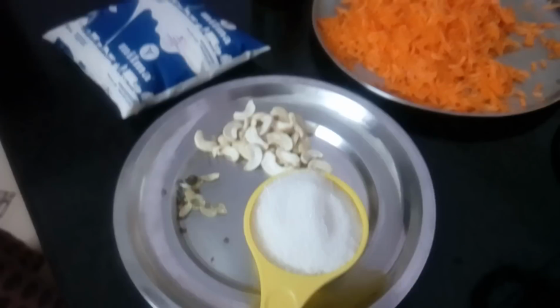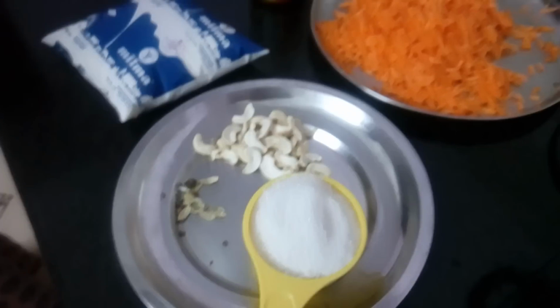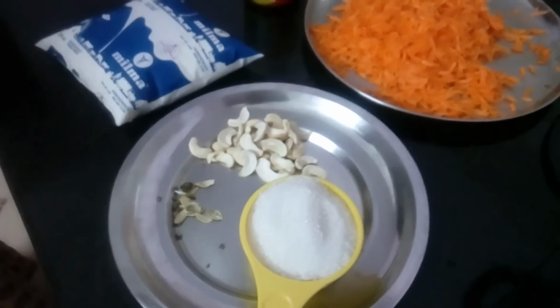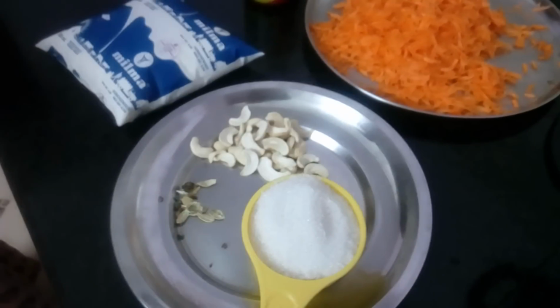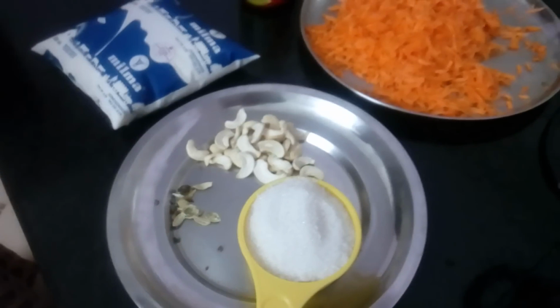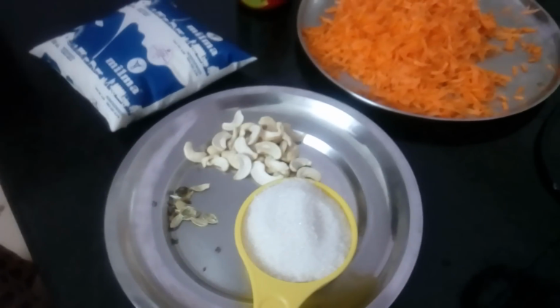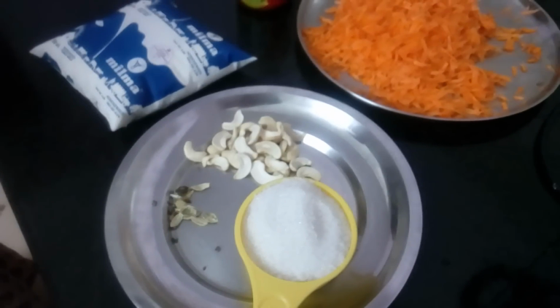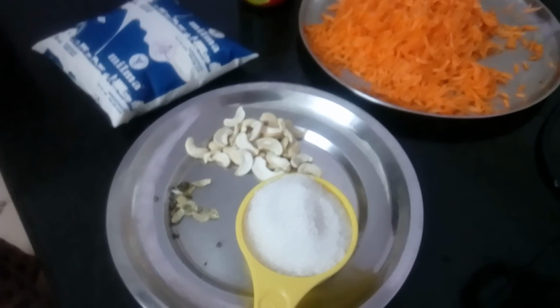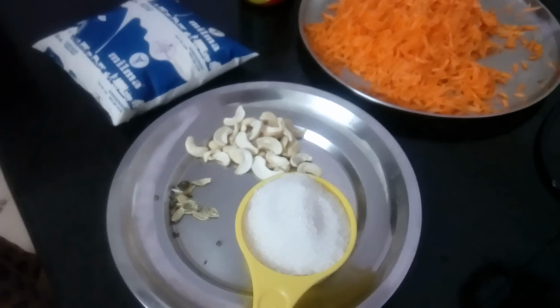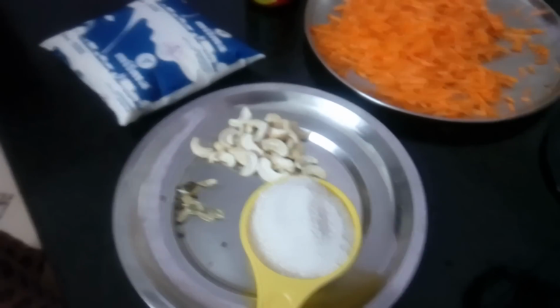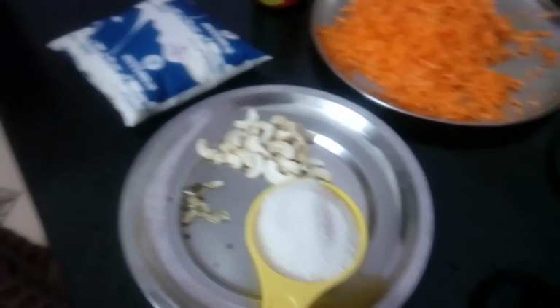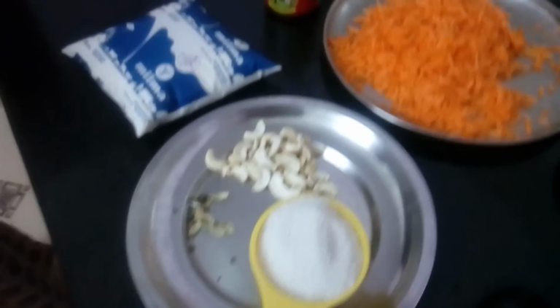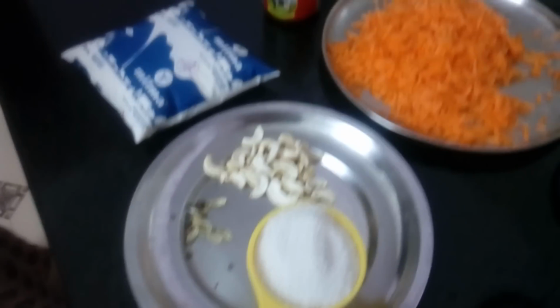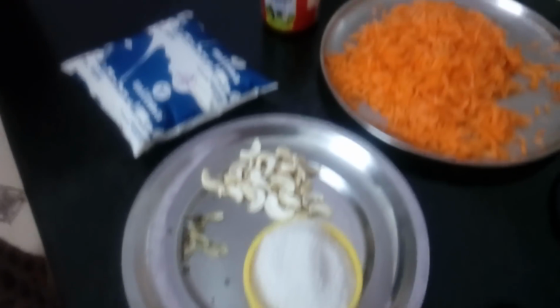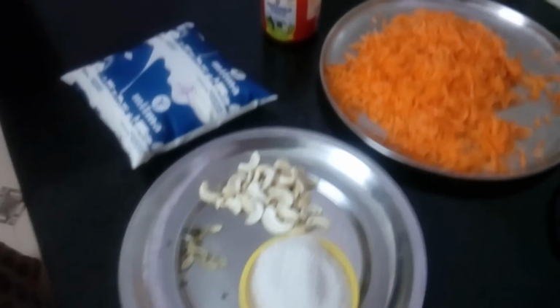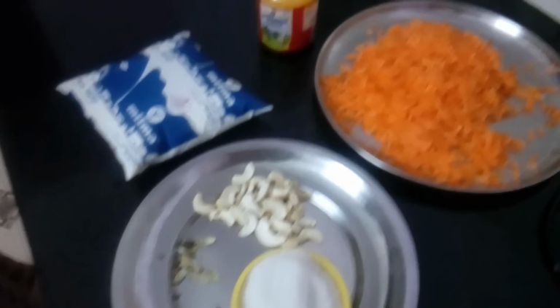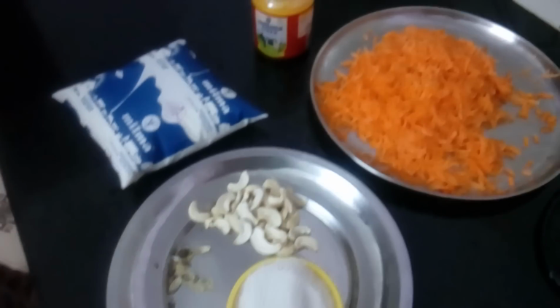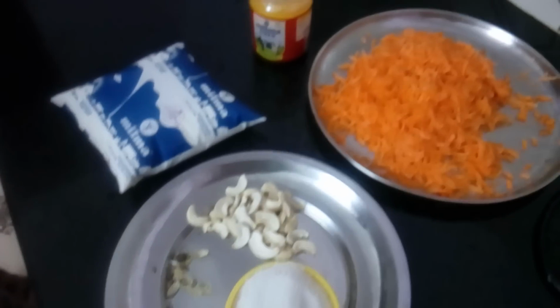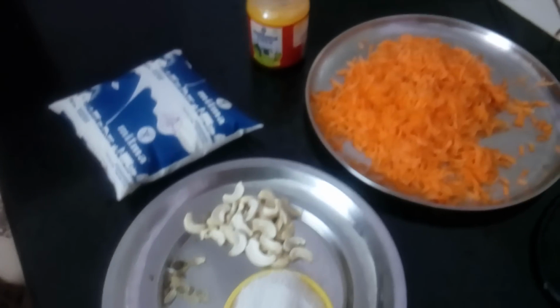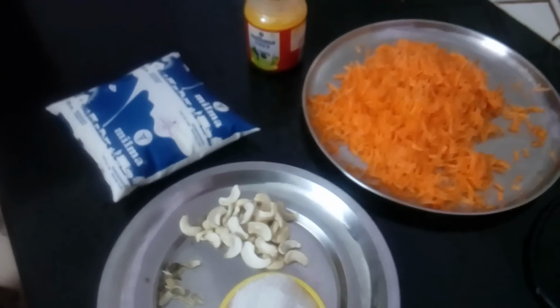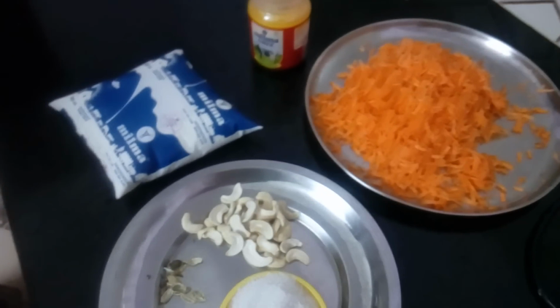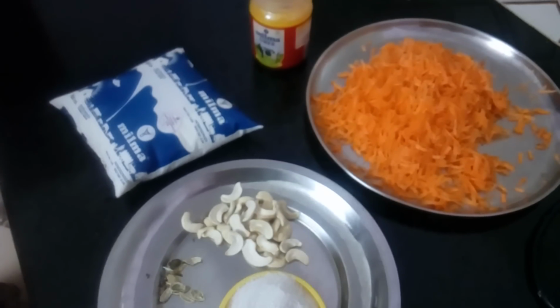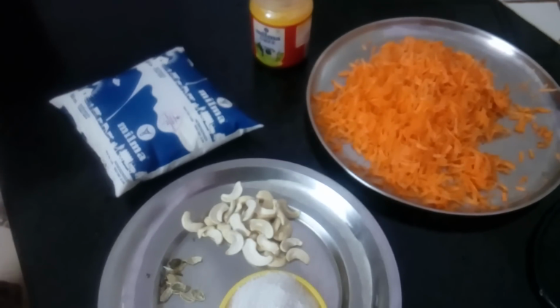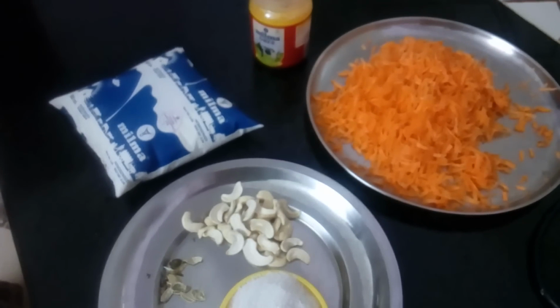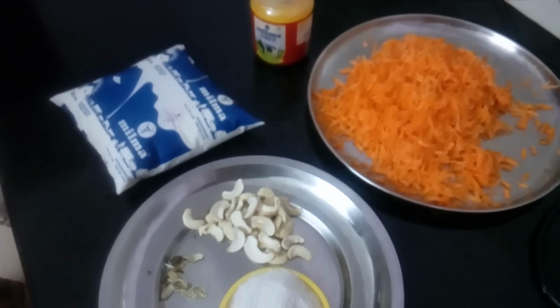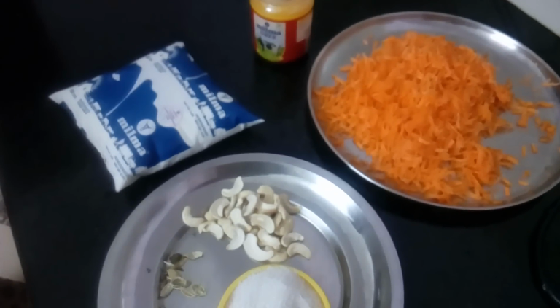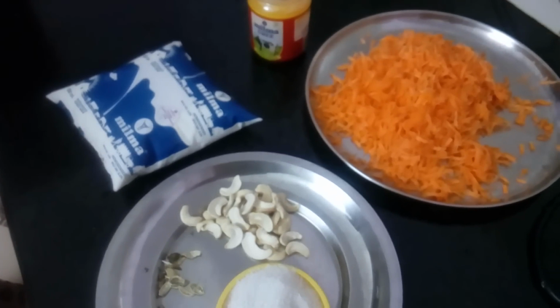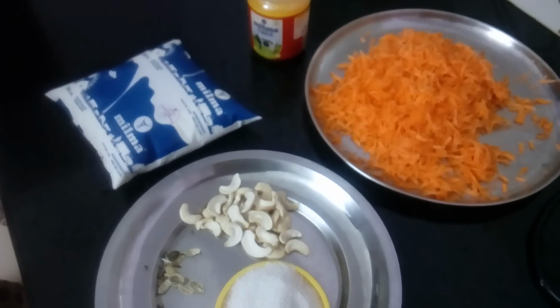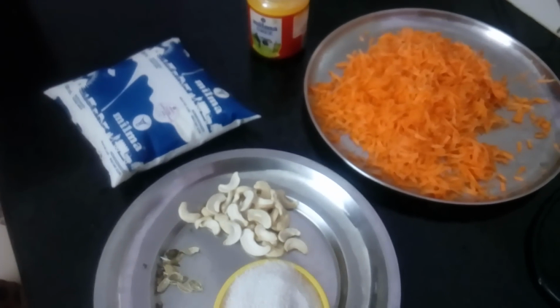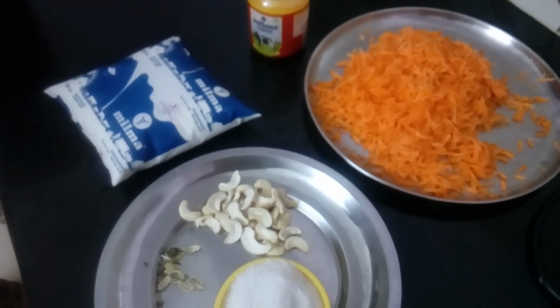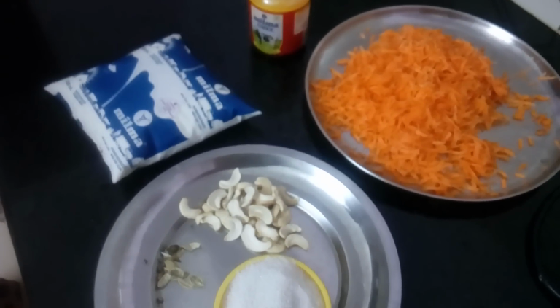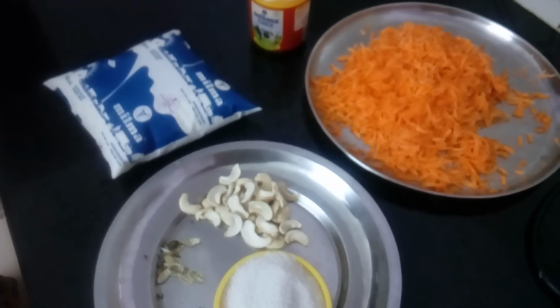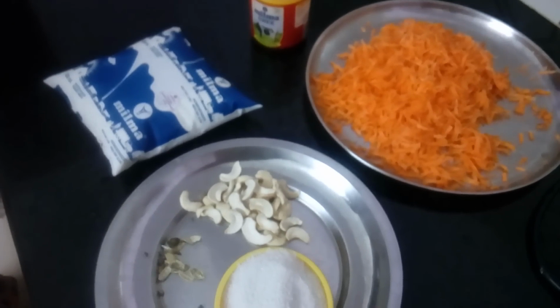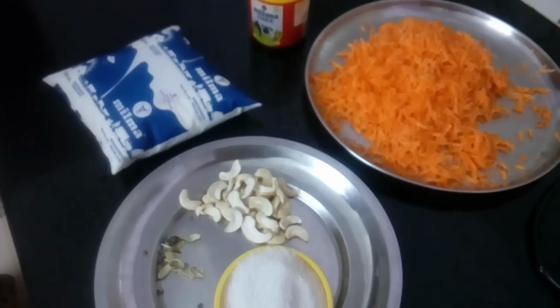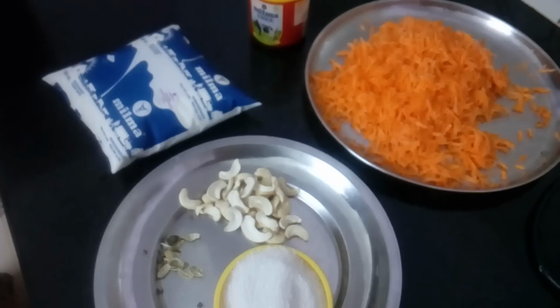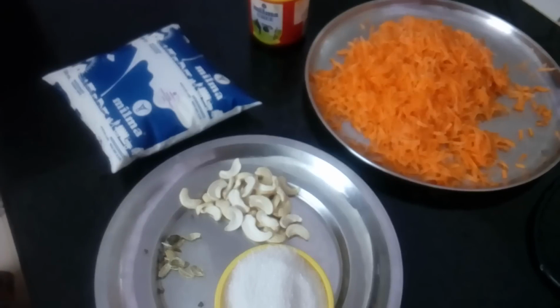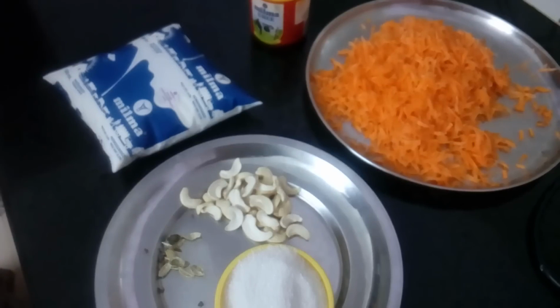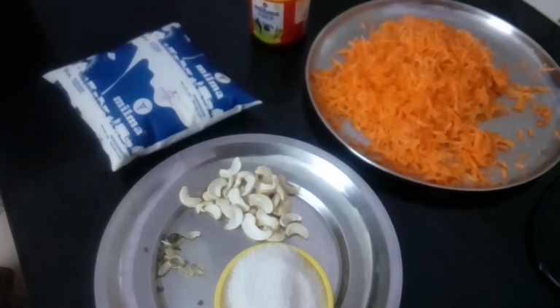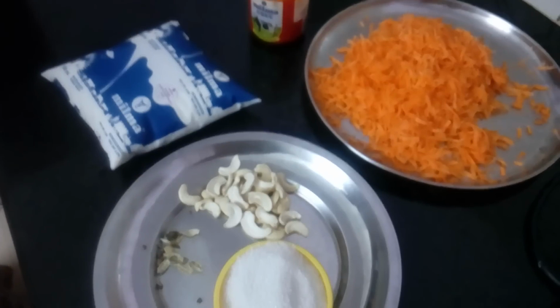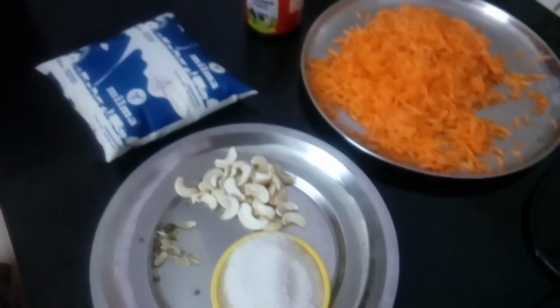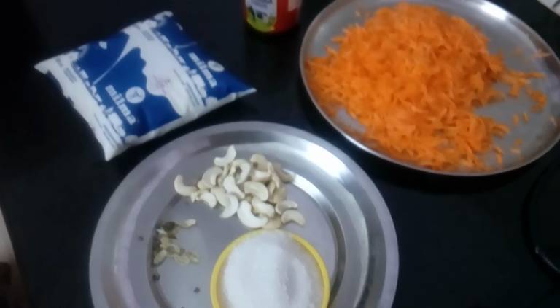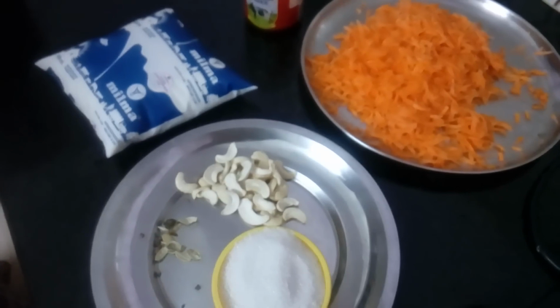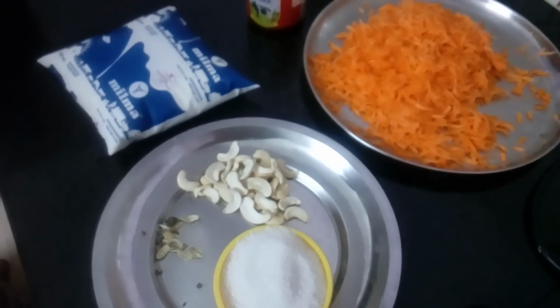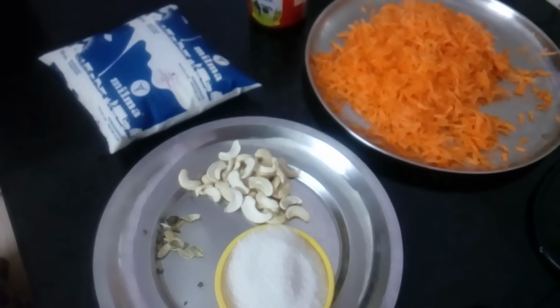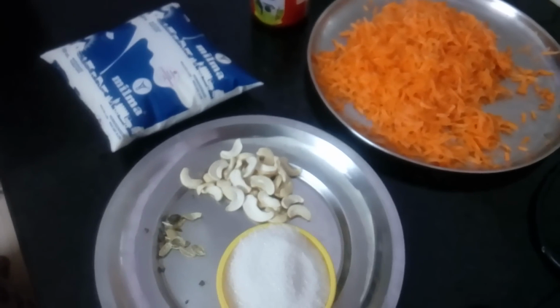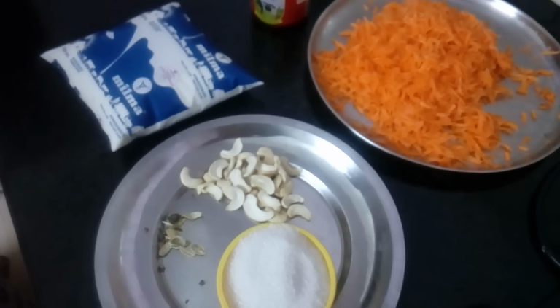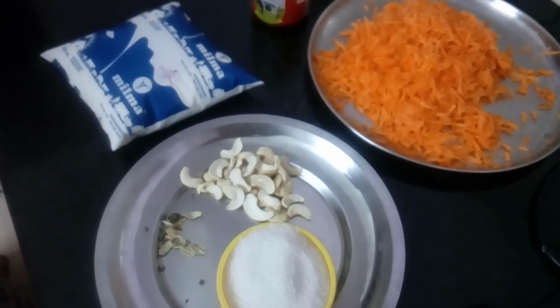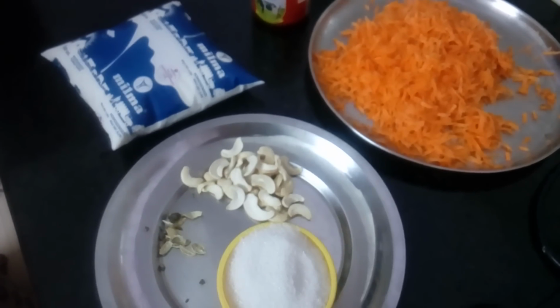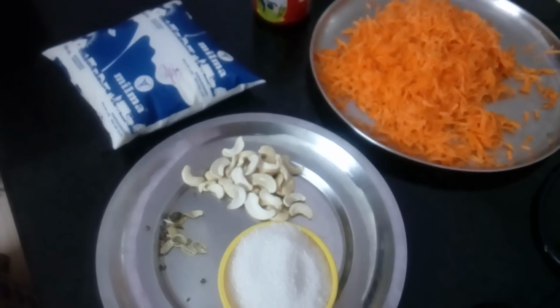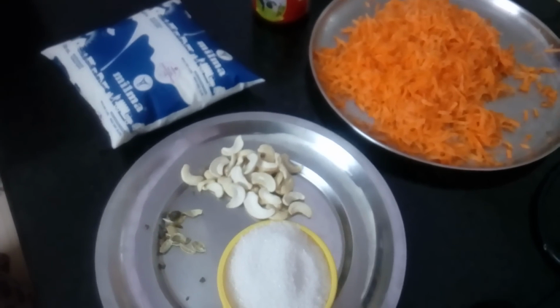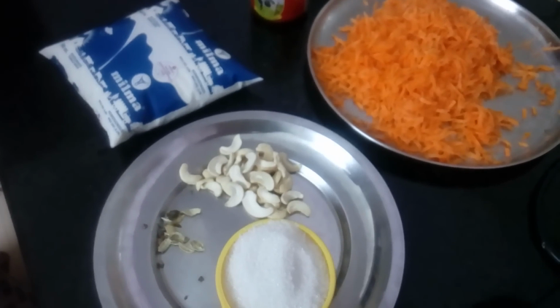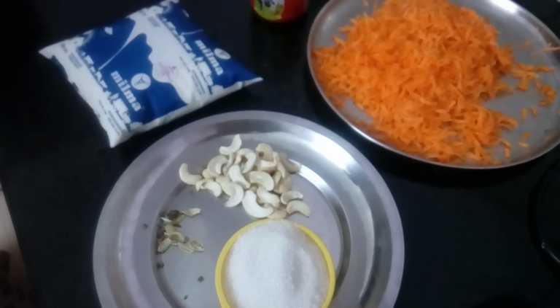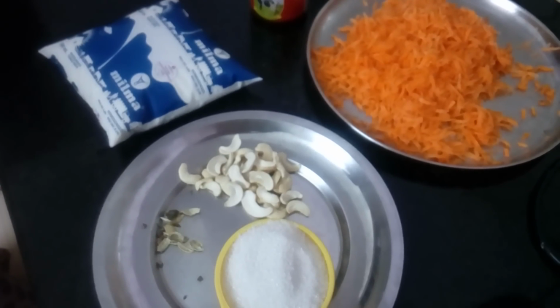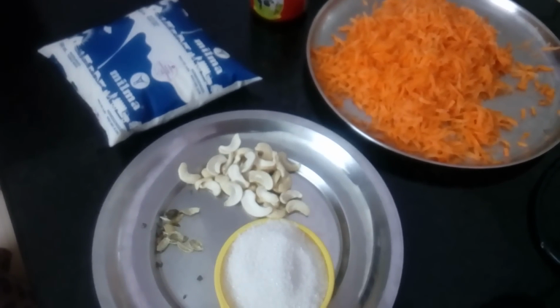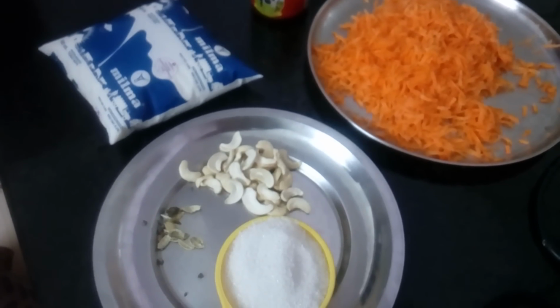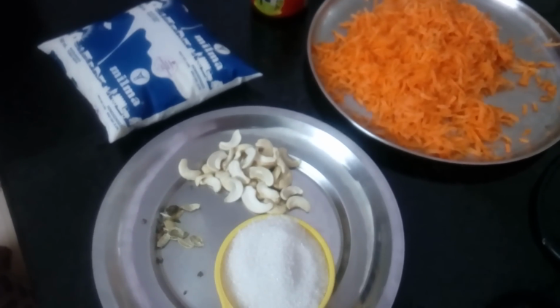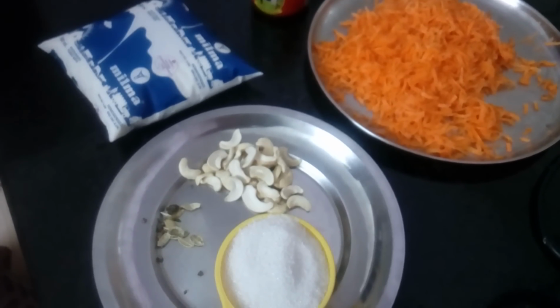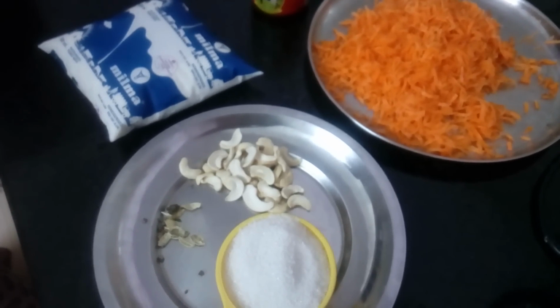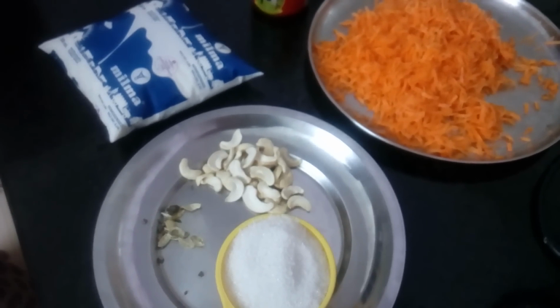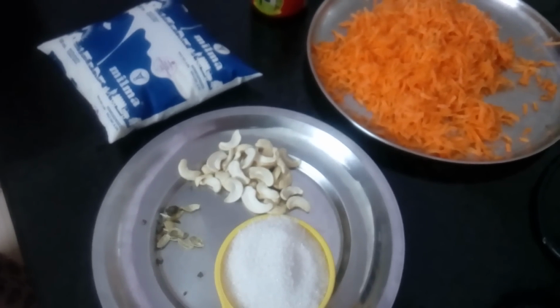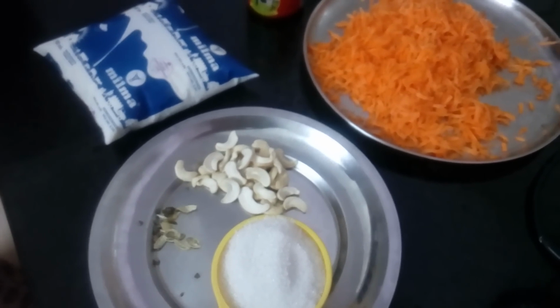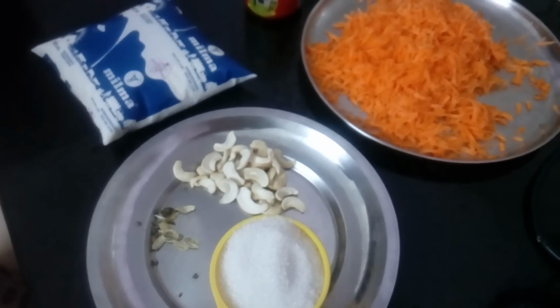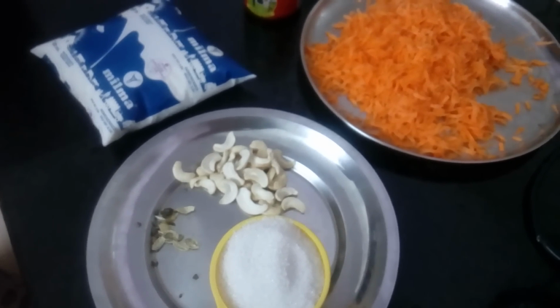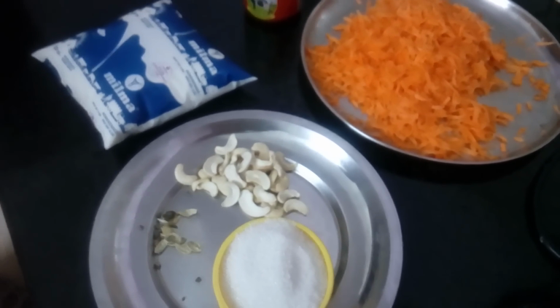Welcome to JAS Pomli Kitchen. I have made carrot payasam on my list.